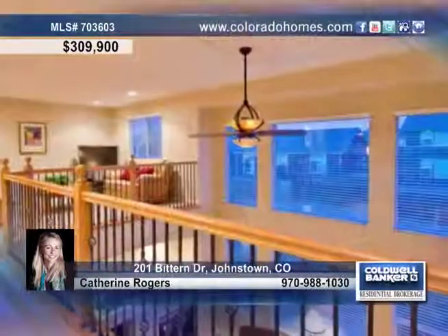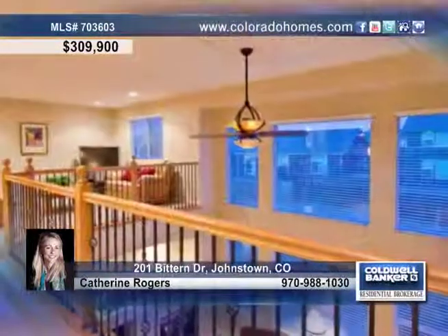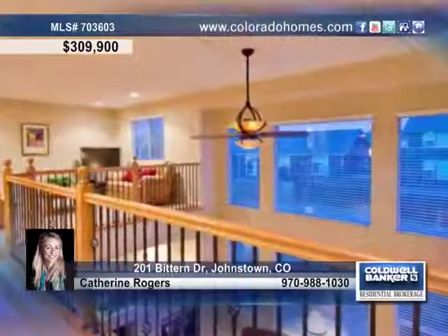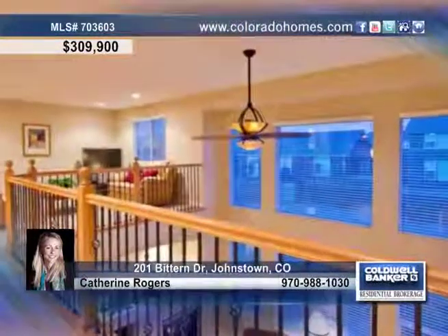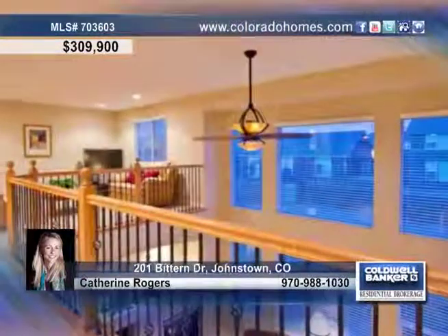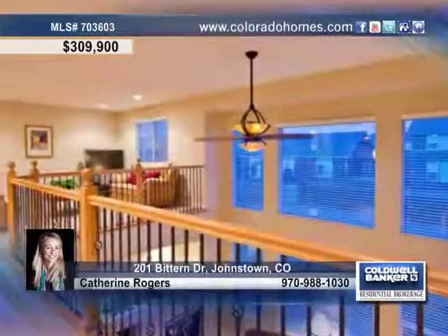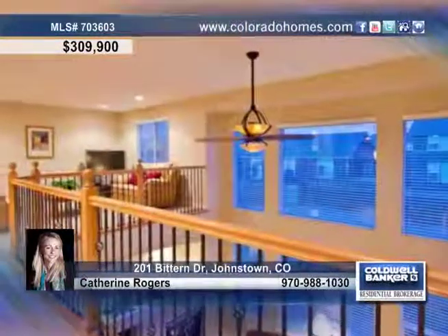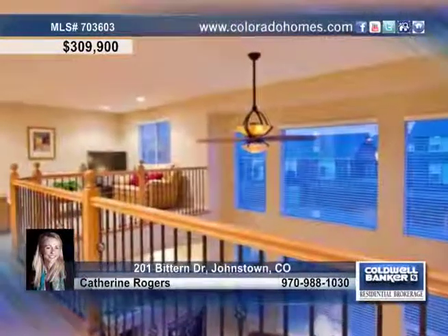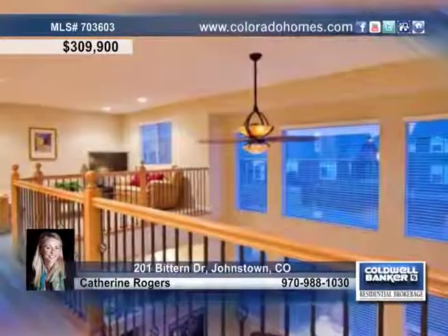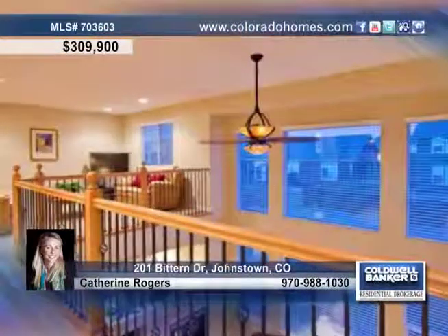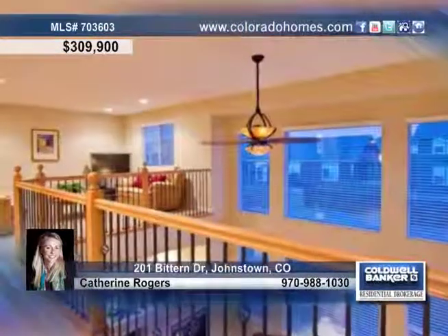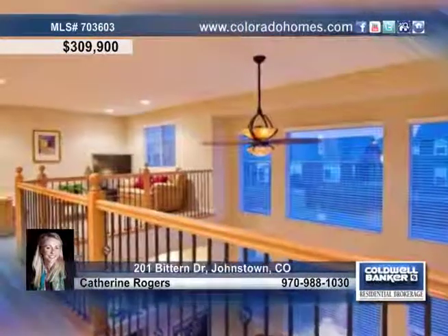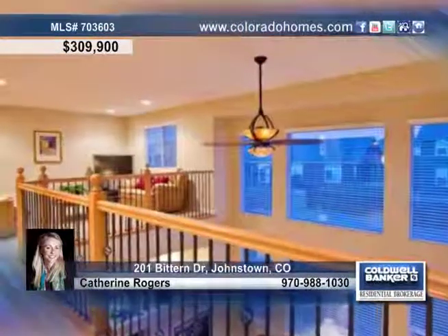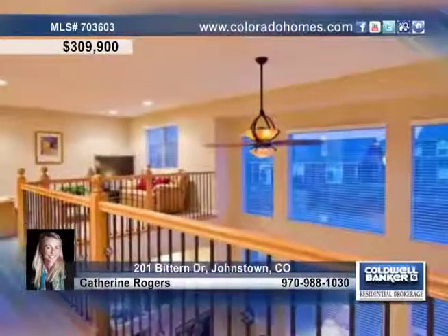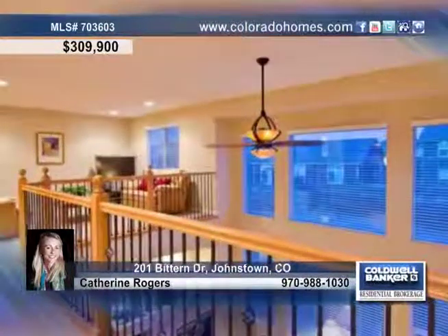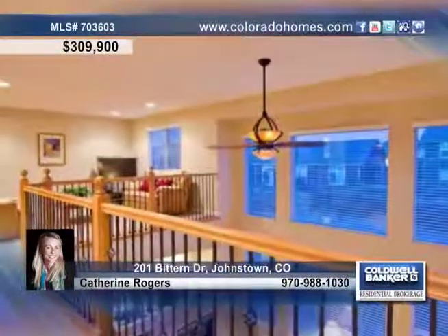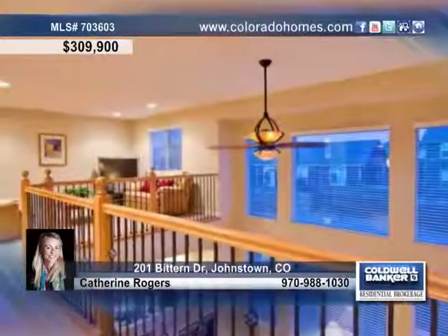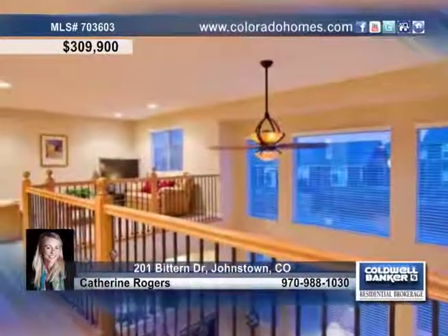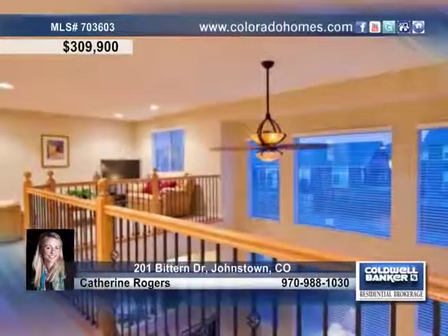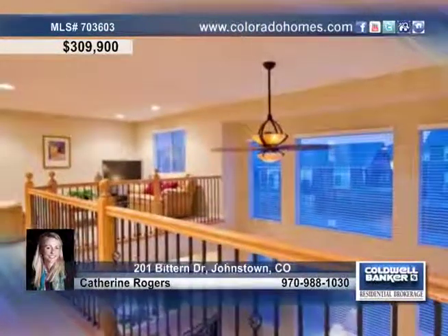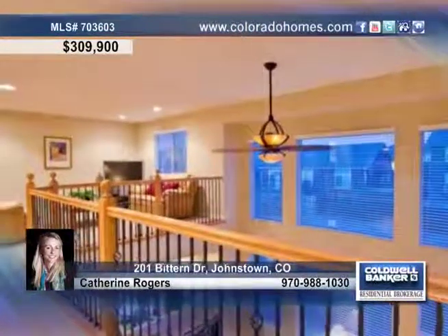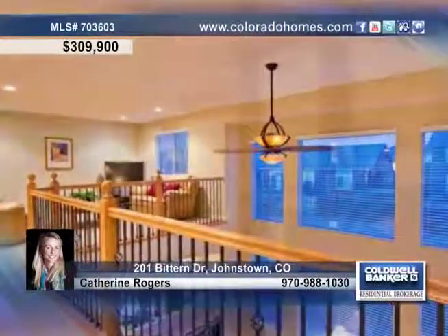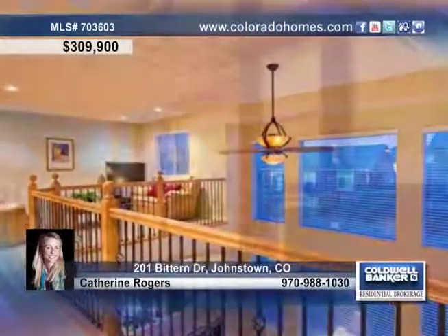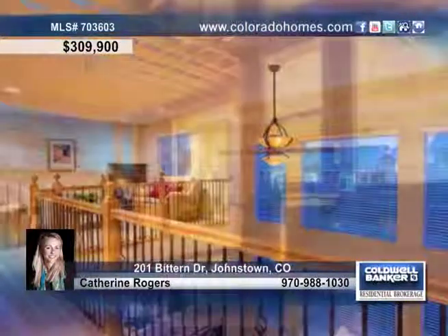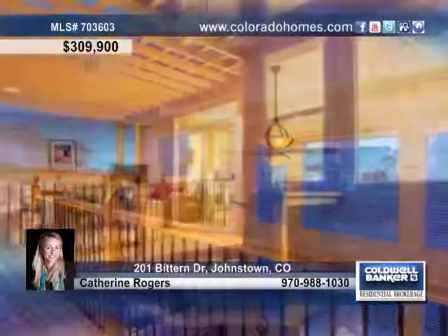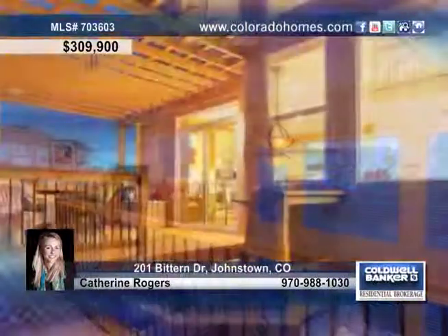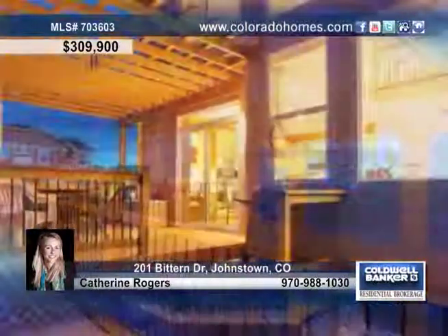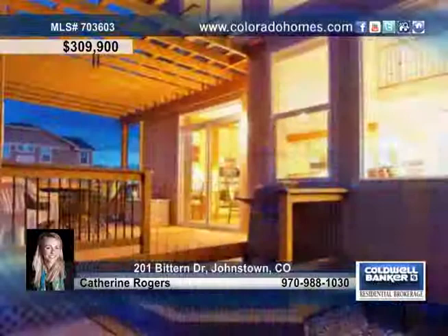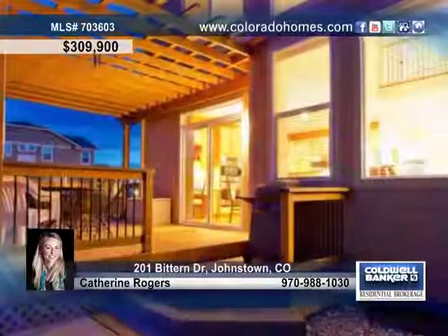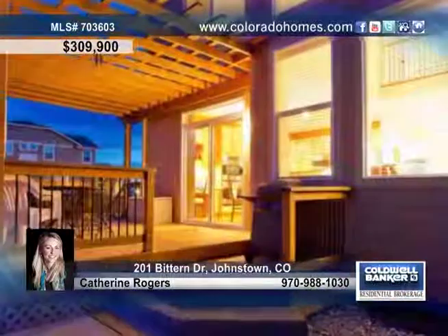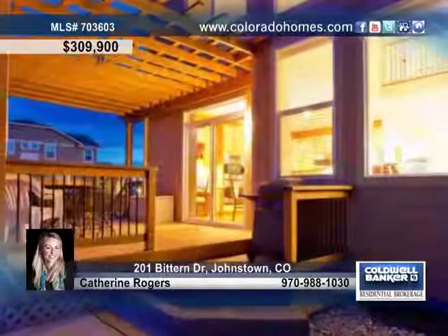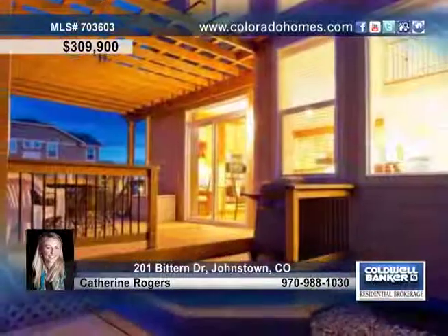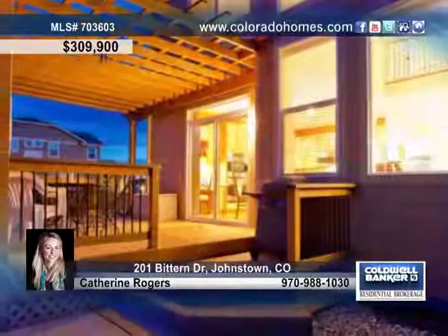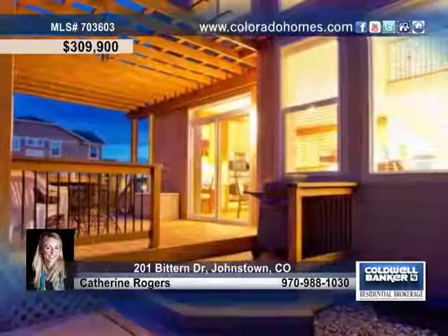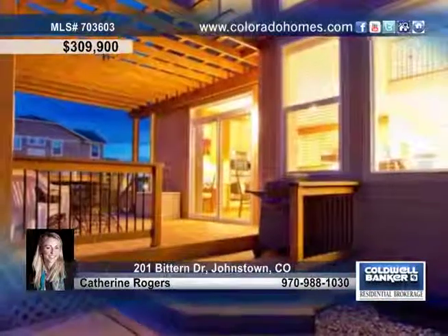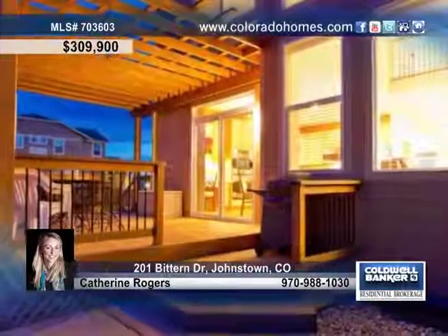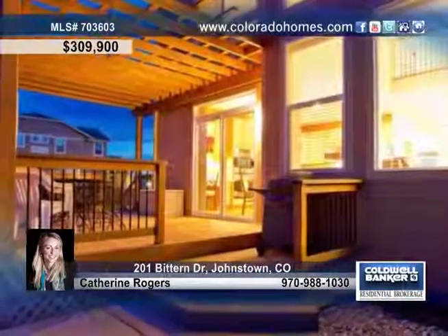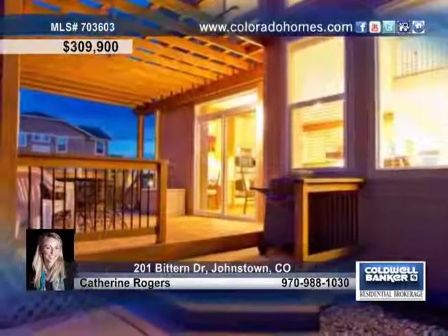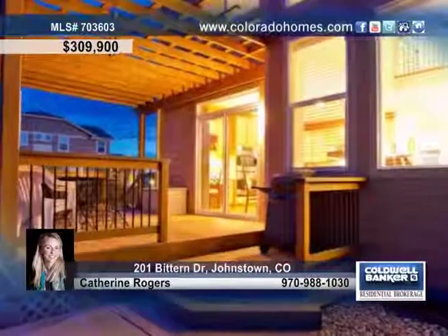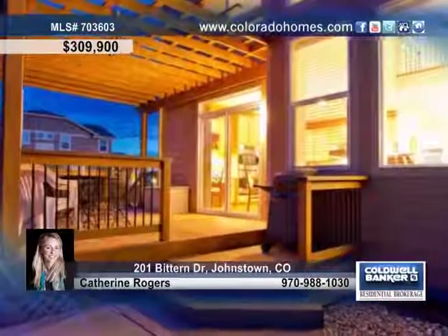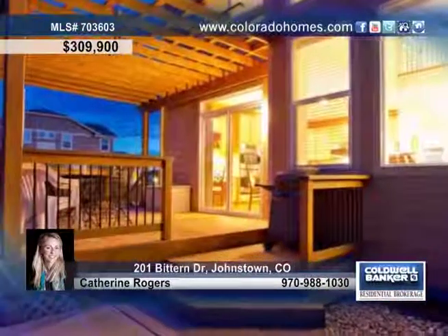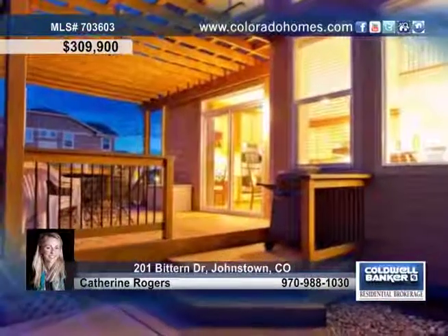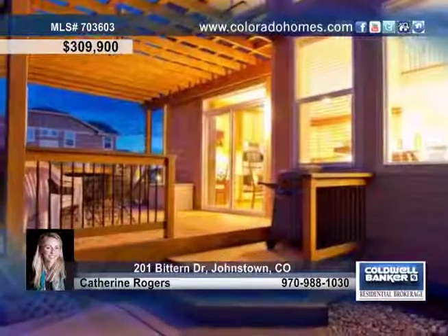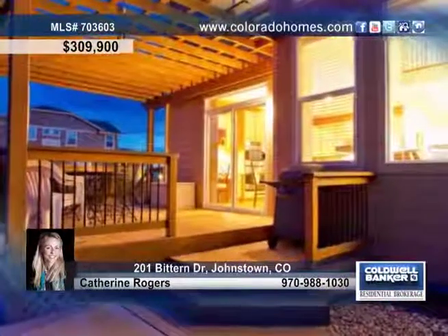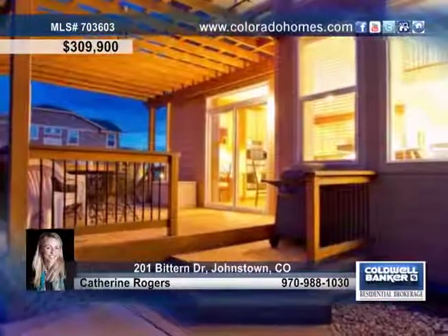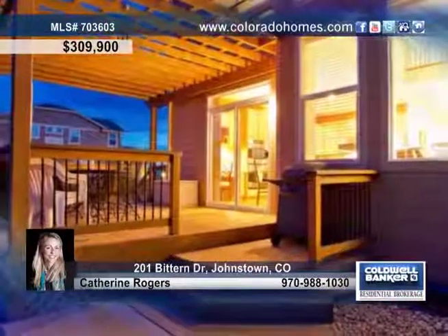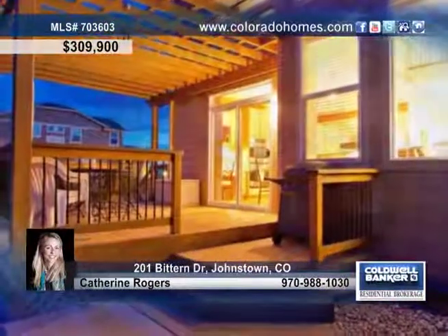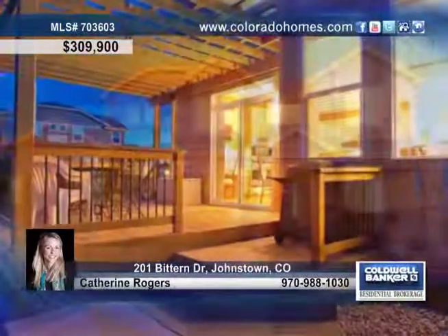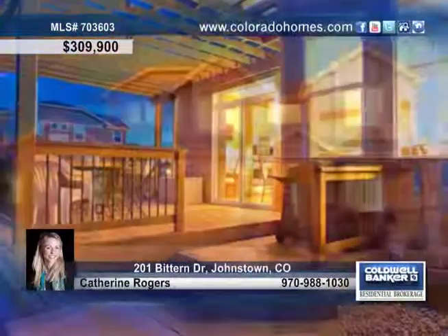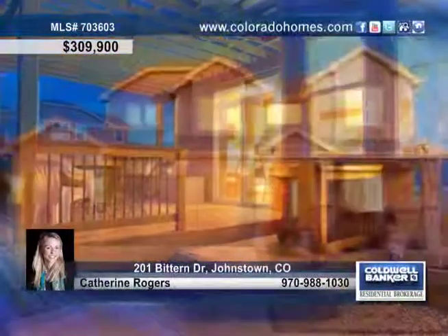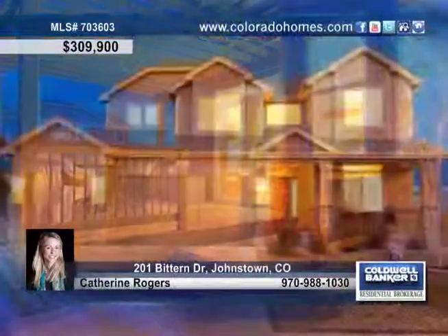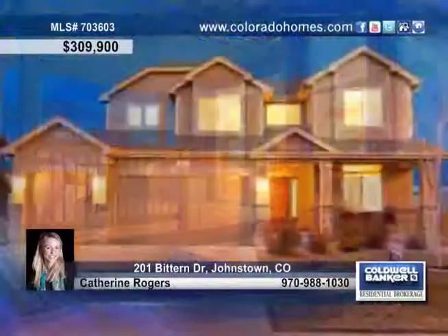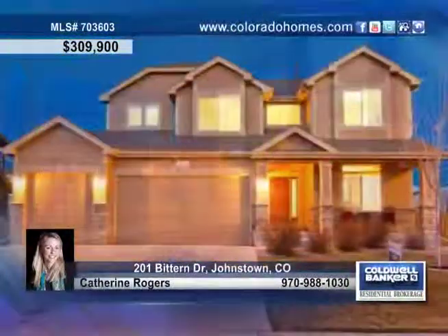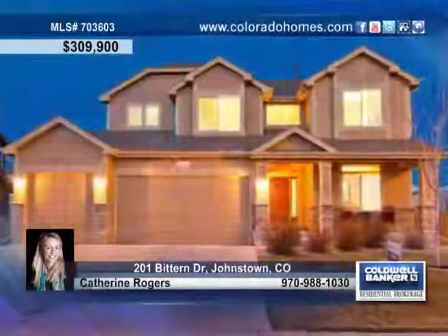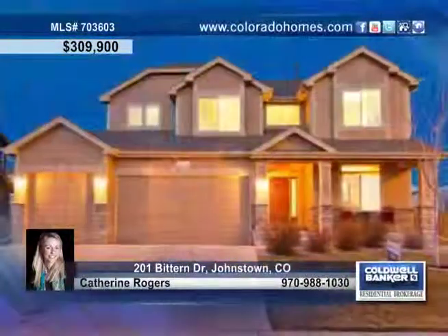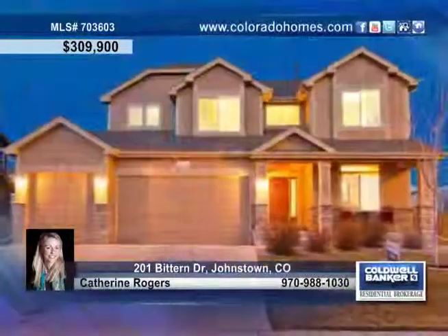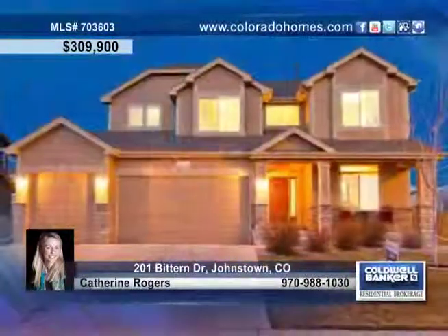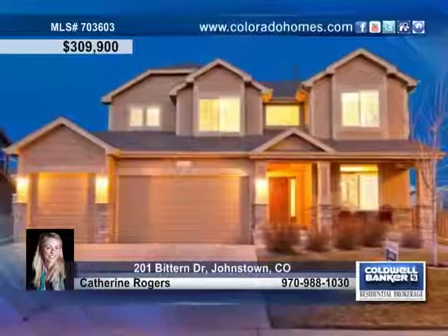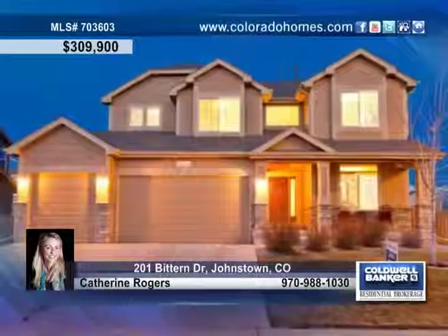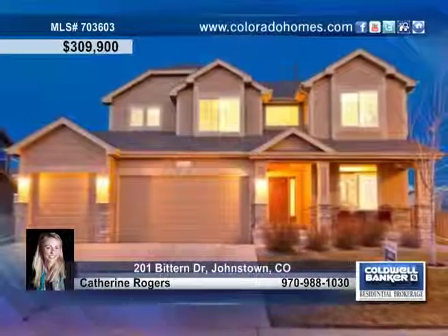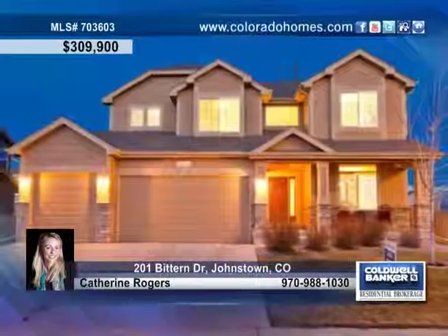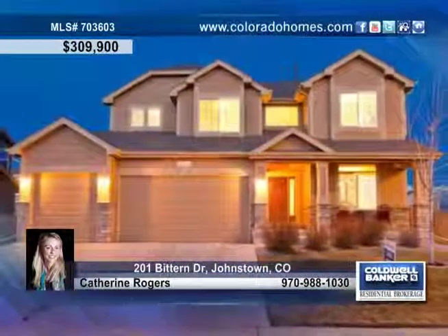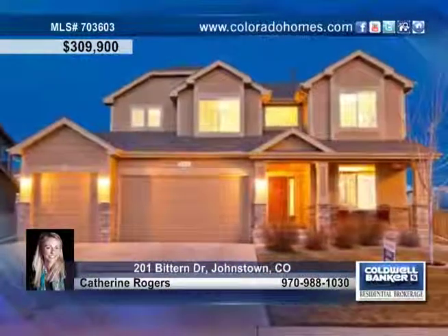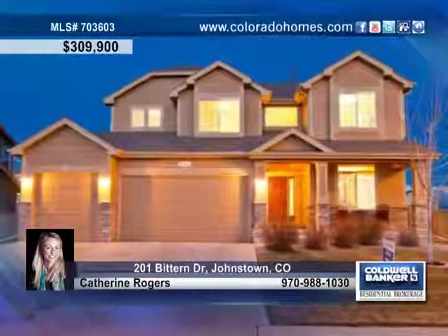Outside, enjoy a spacious wood deck, pergola off the back, and a full yard sprinkler. Let Catherine Rogers guide you through buying this home.